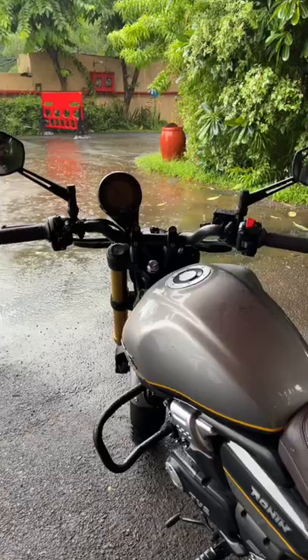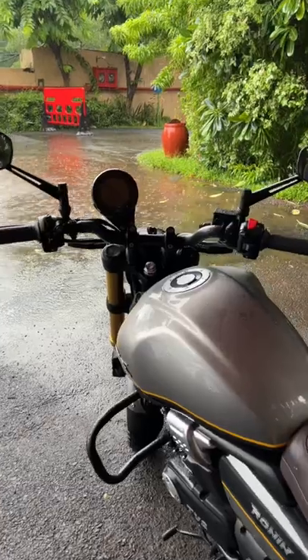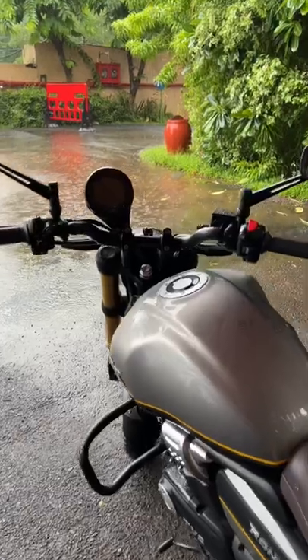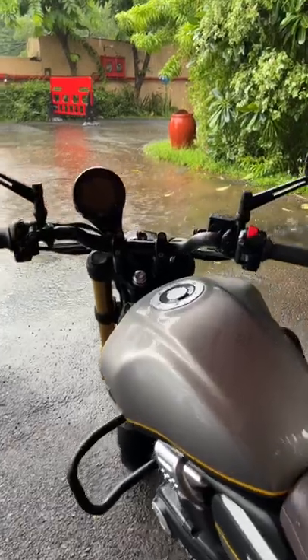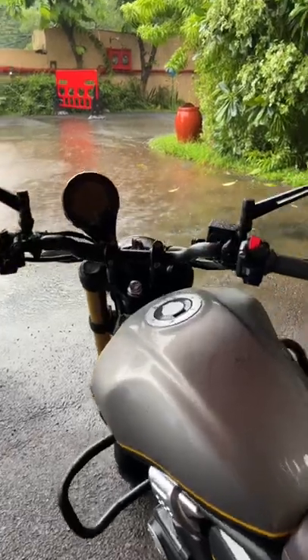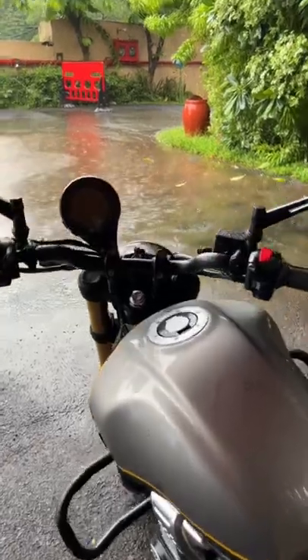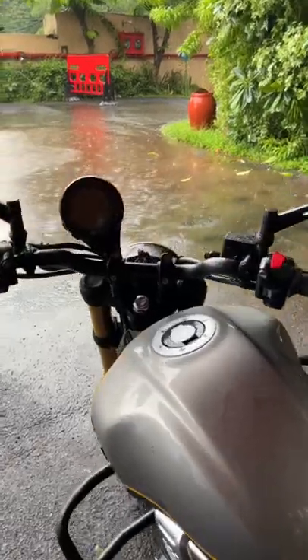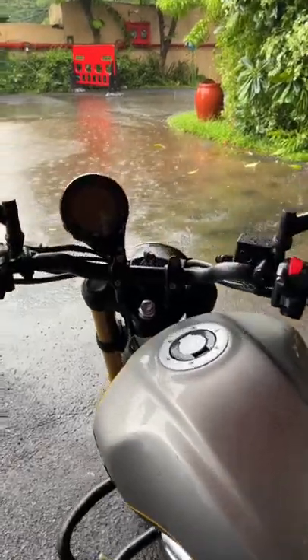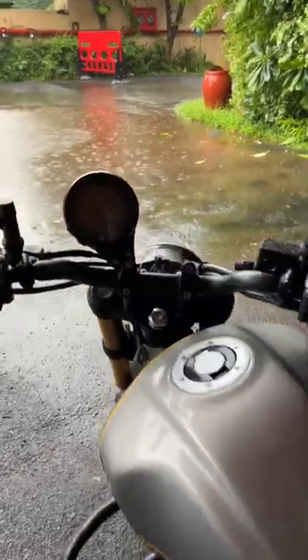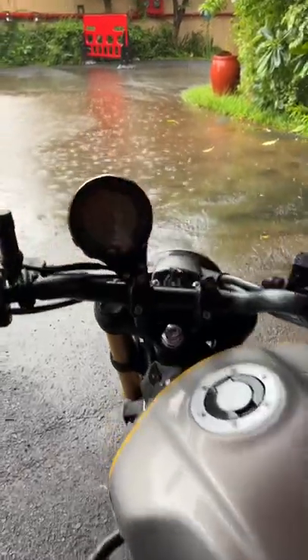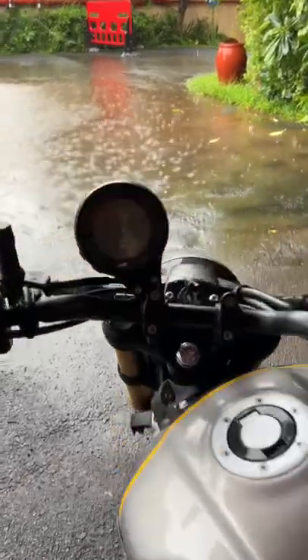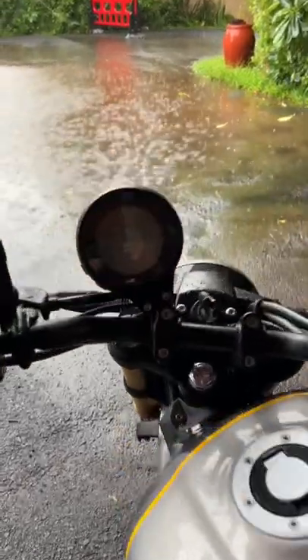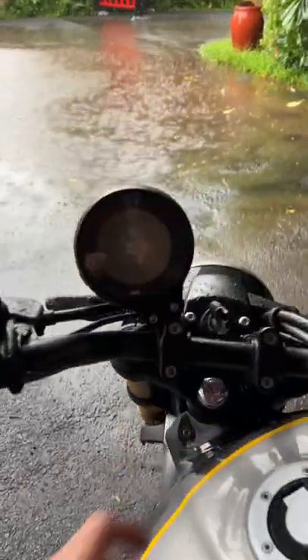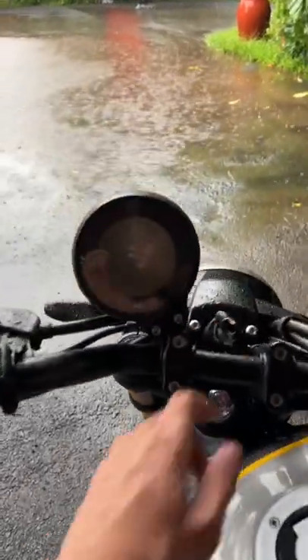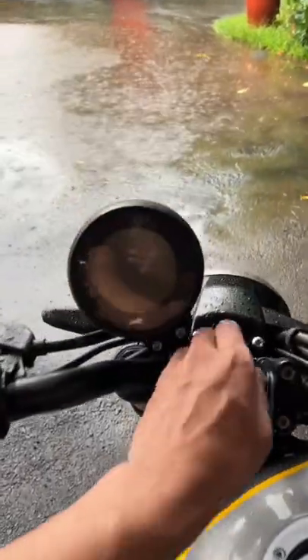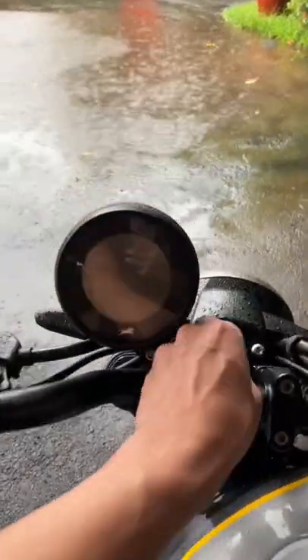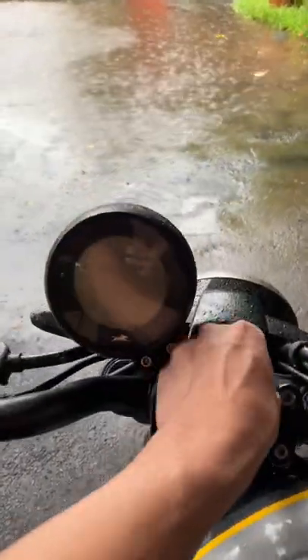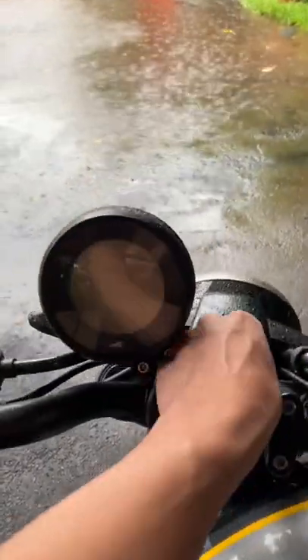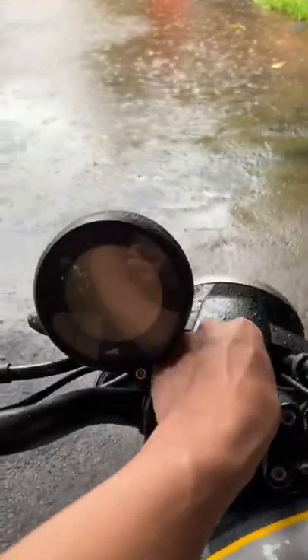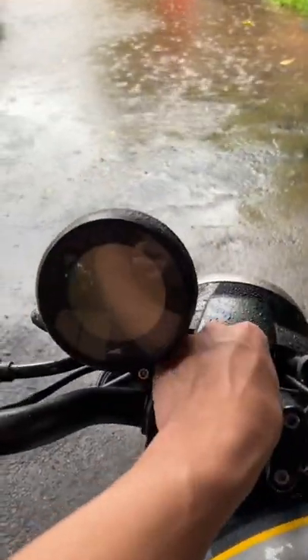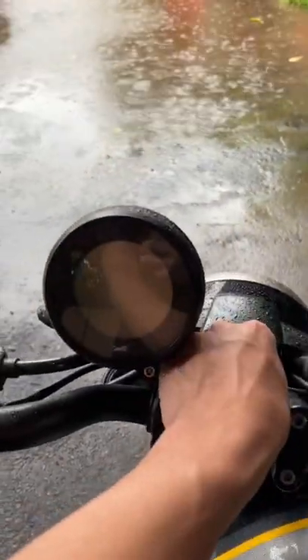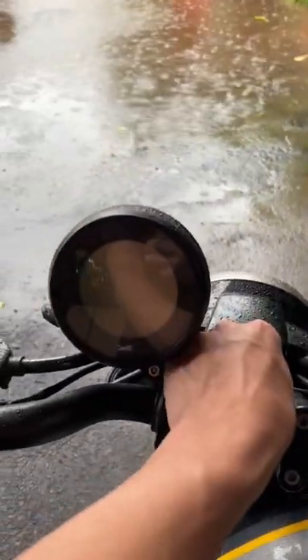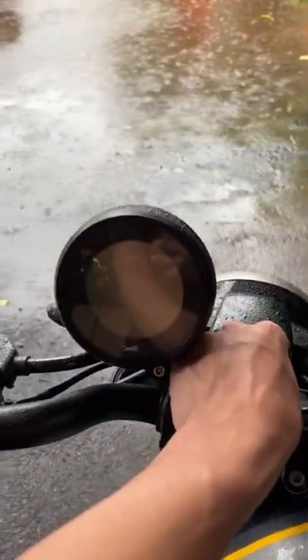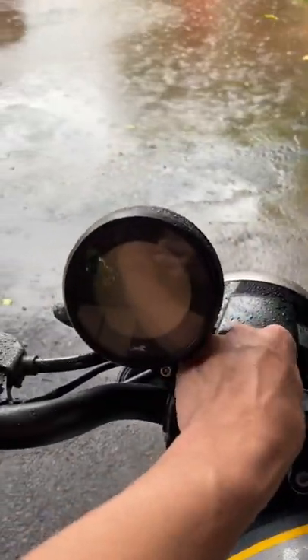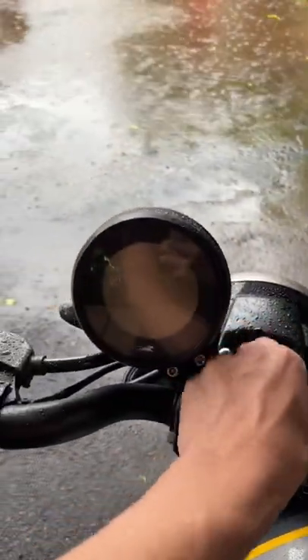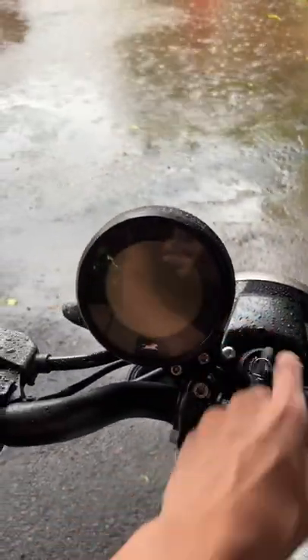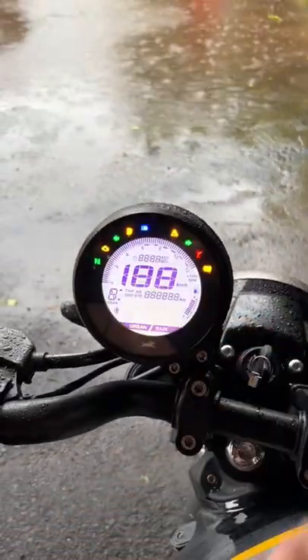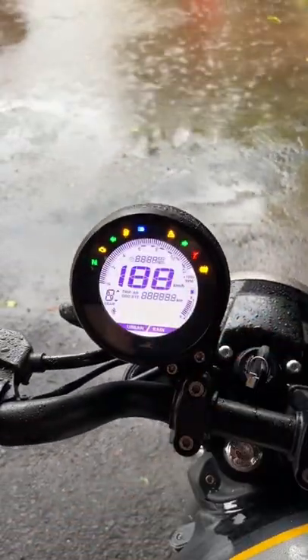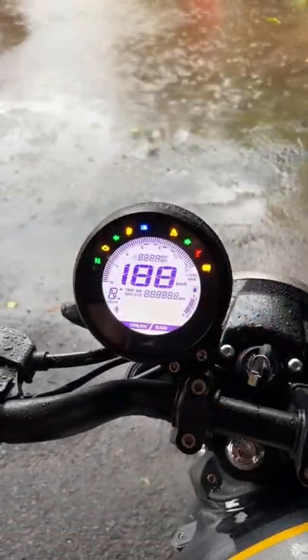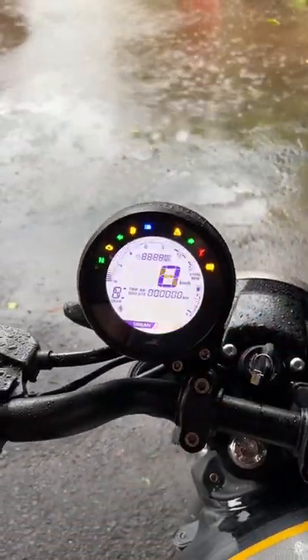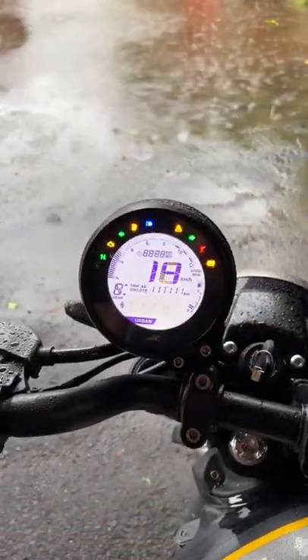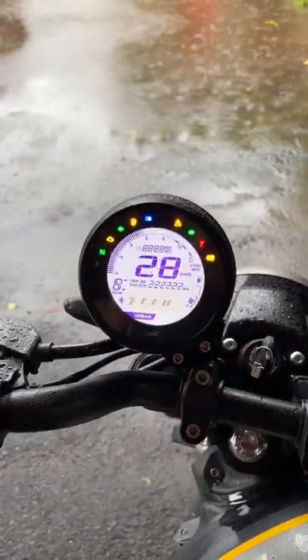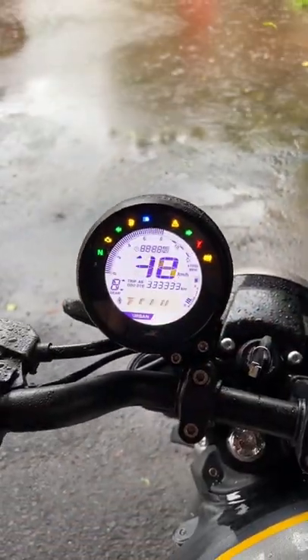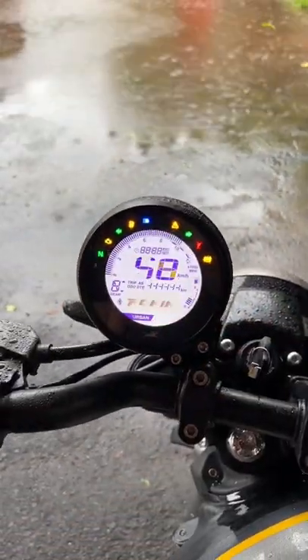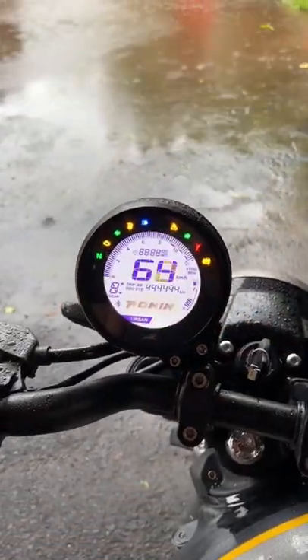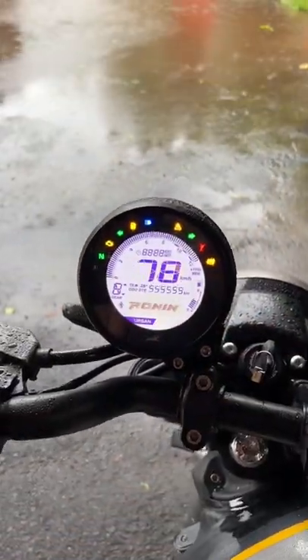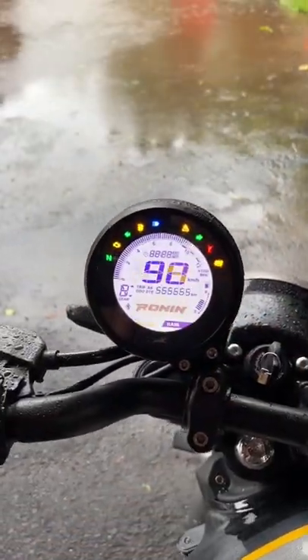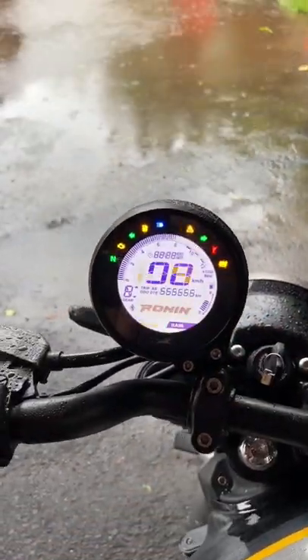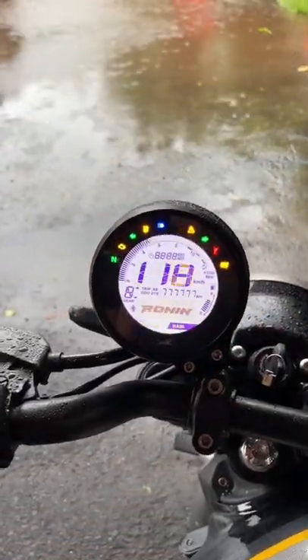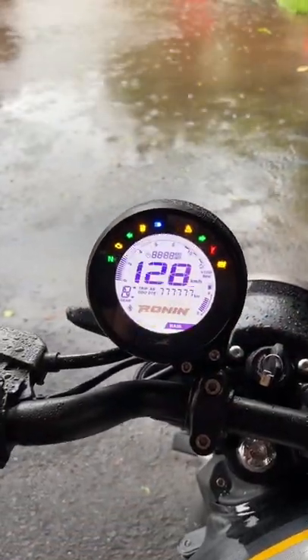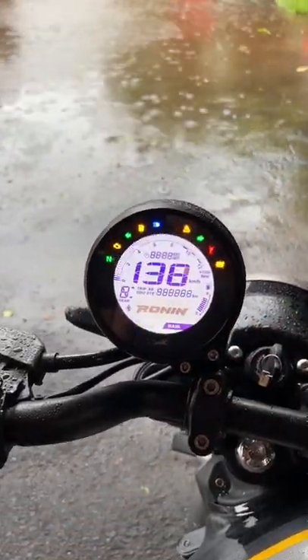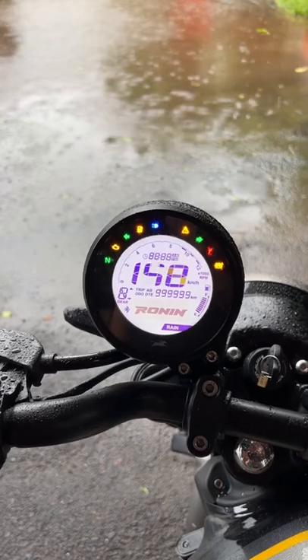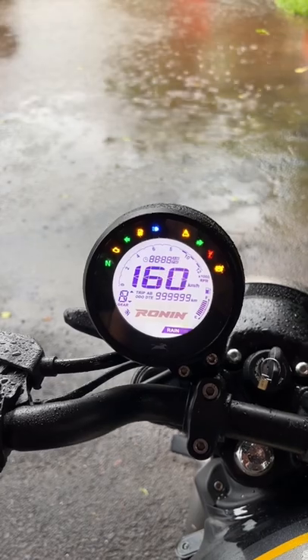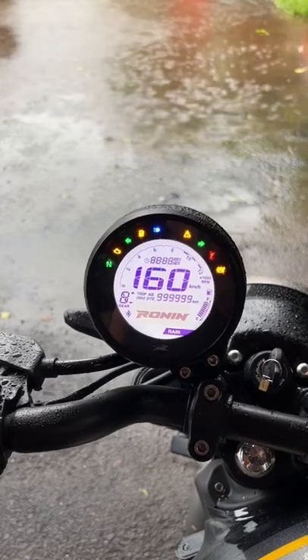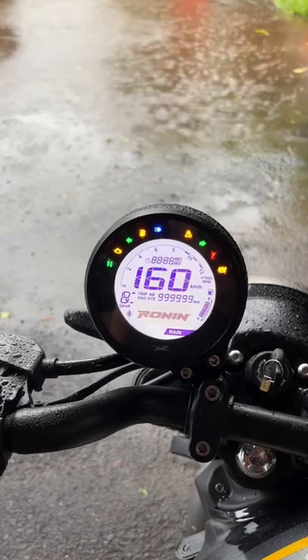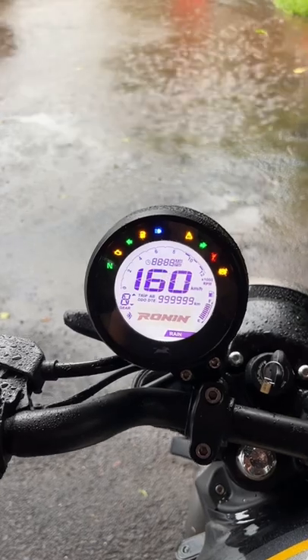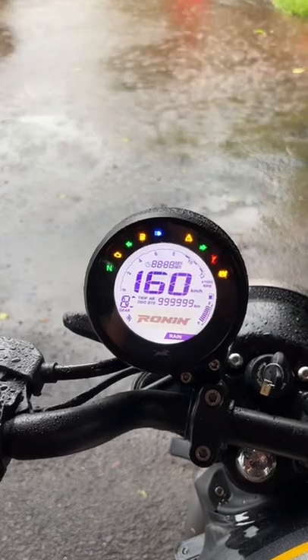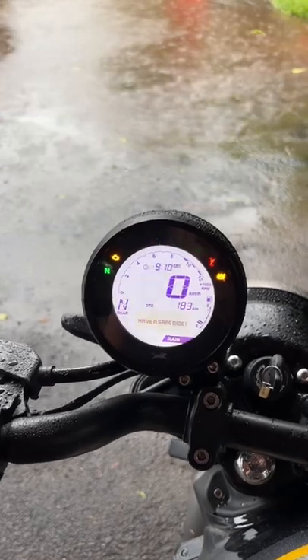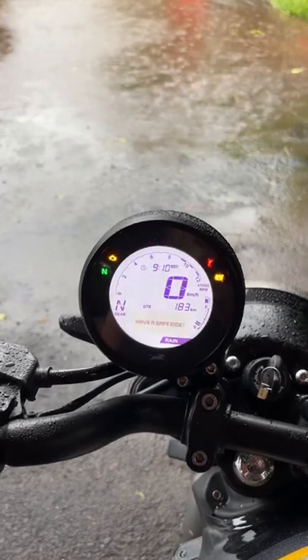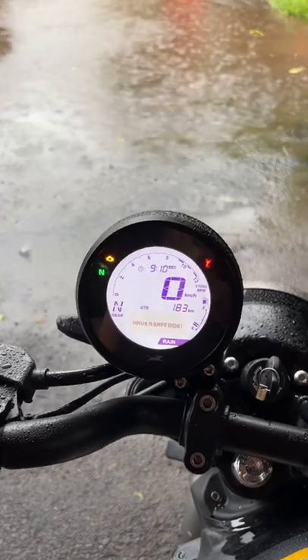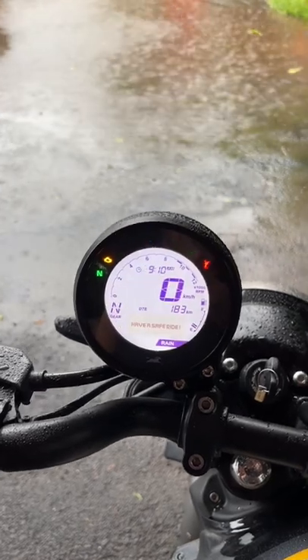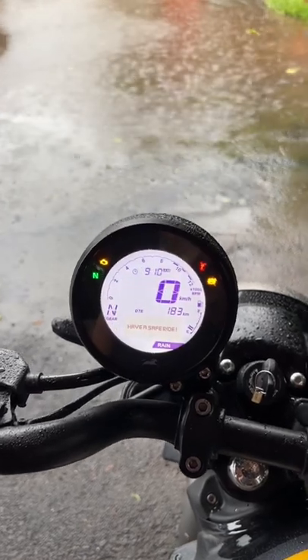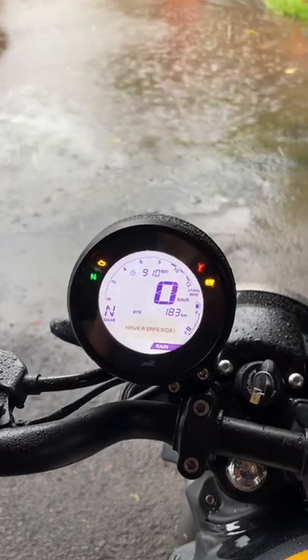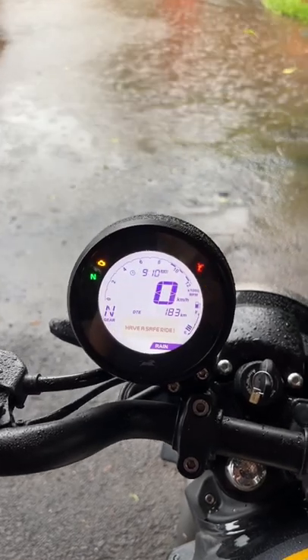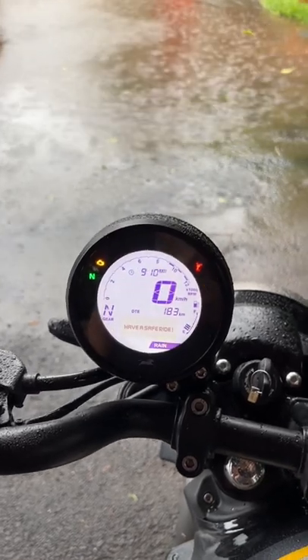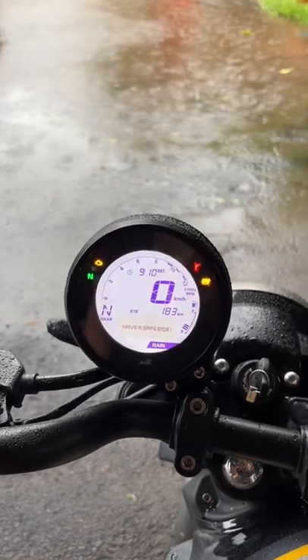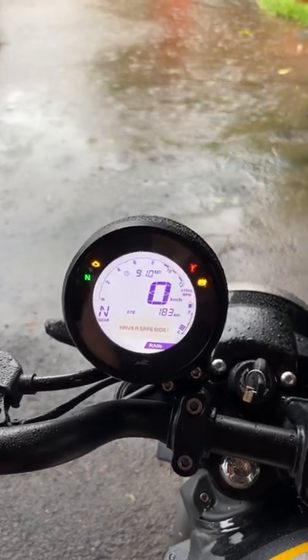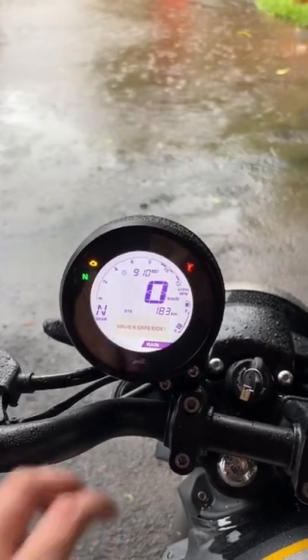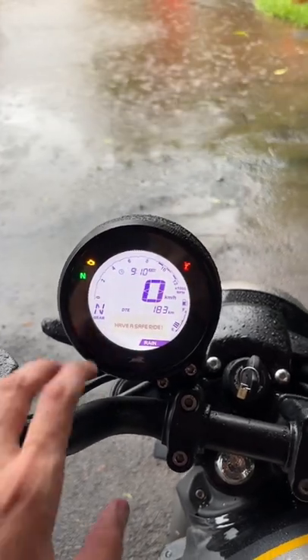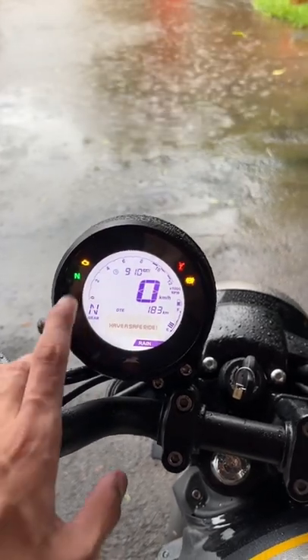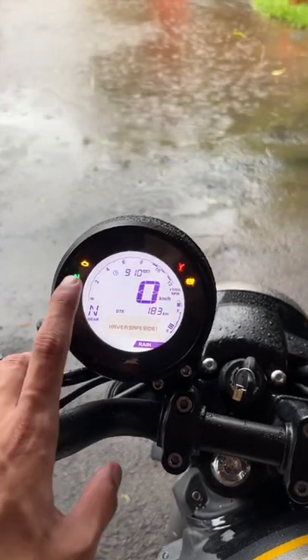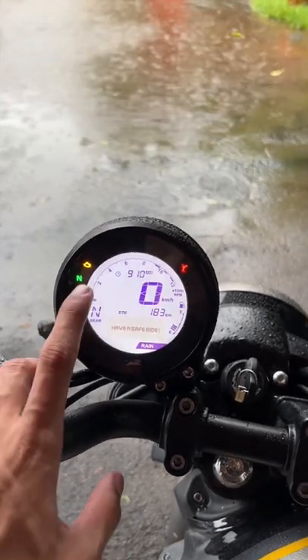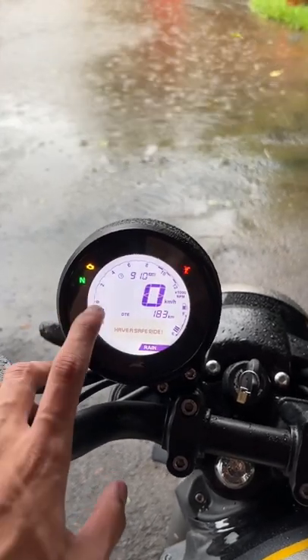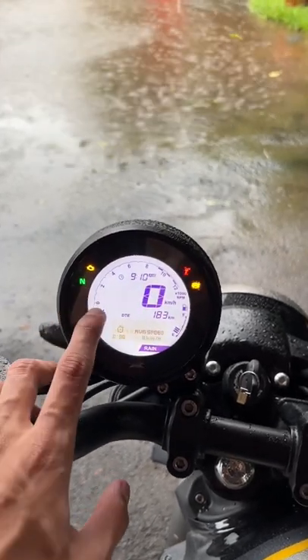Hi guys, so today we have the new TVS Ronin. In this instrument cluster, you get a fully digital unit. What features do you get?